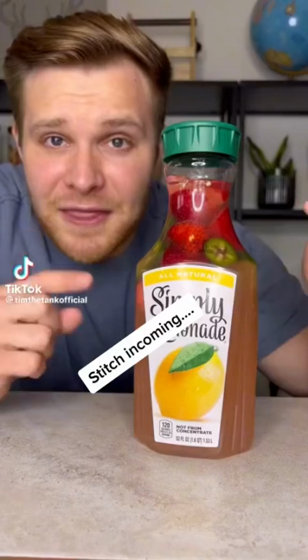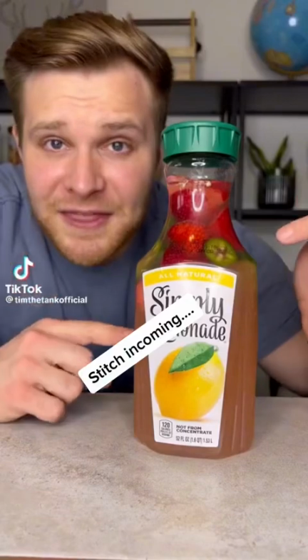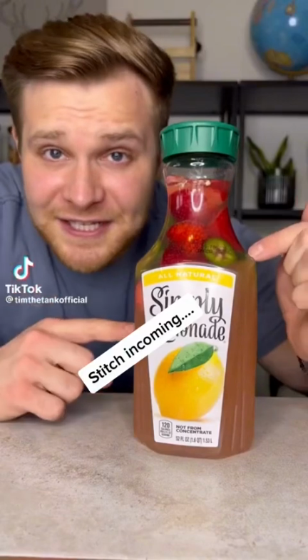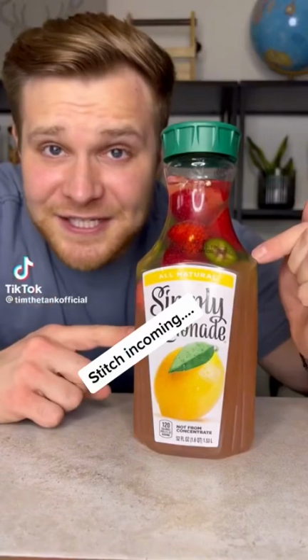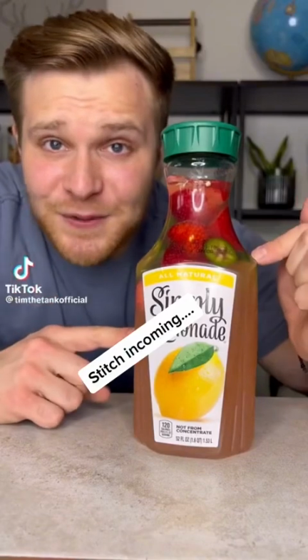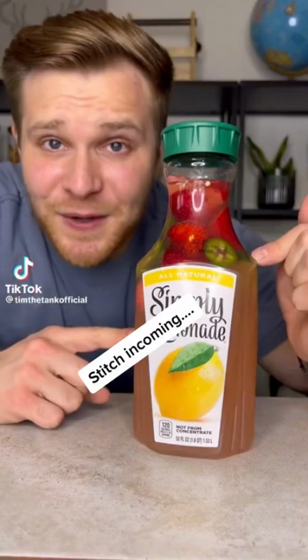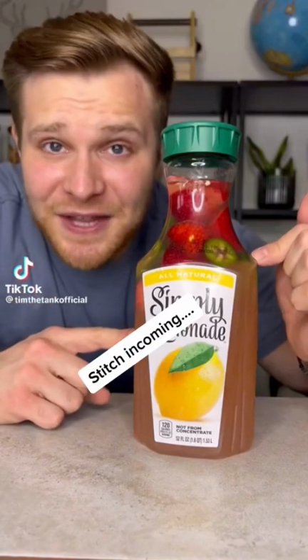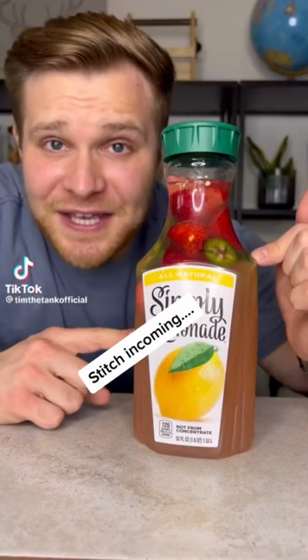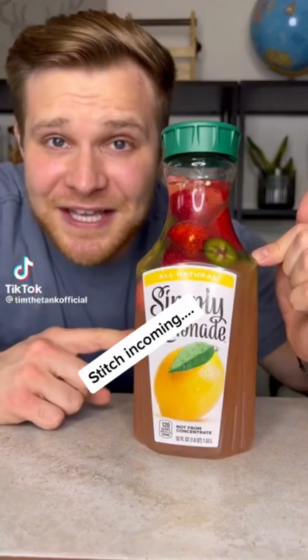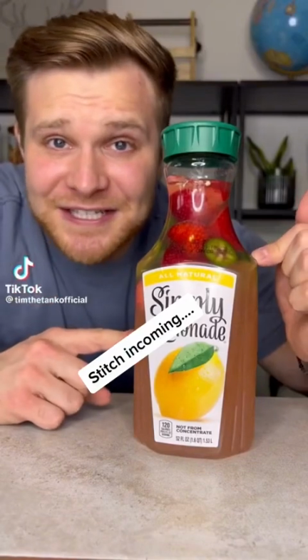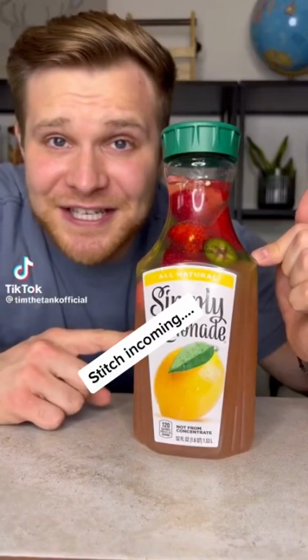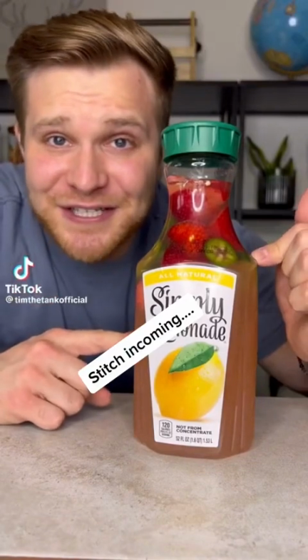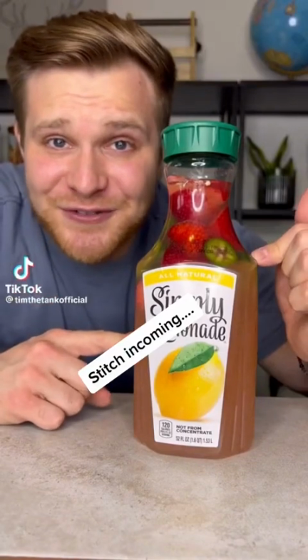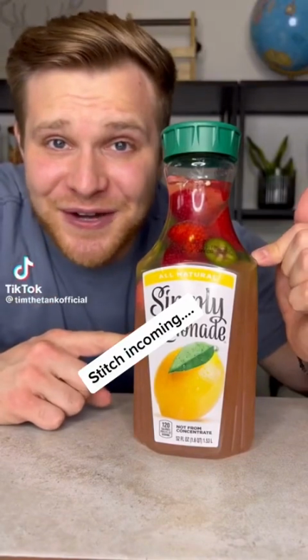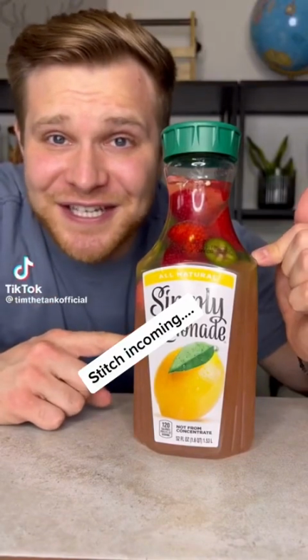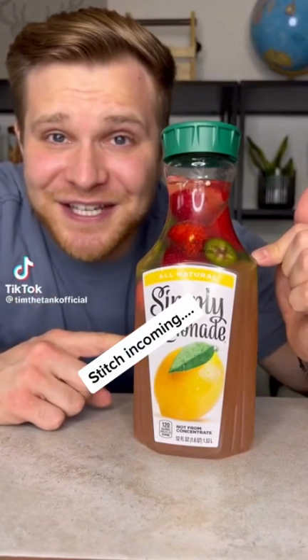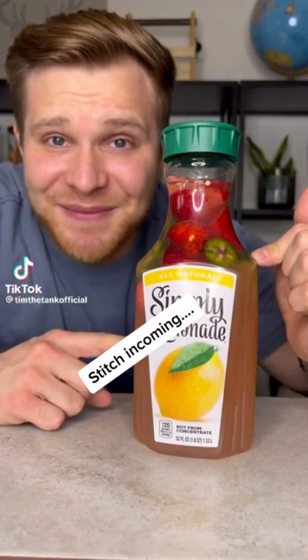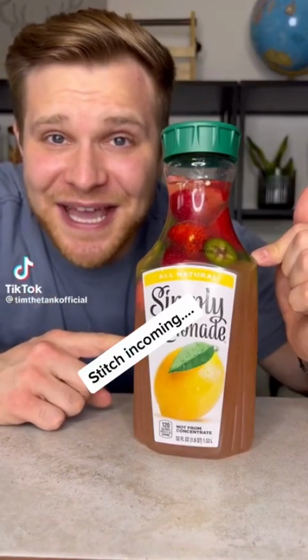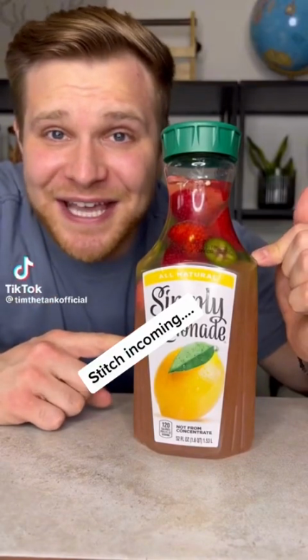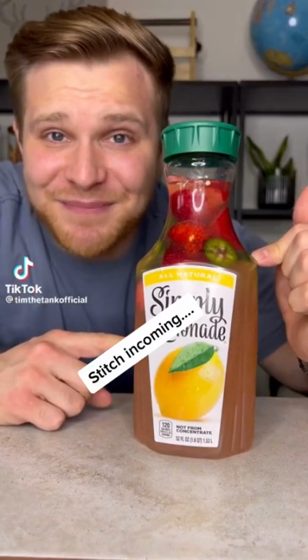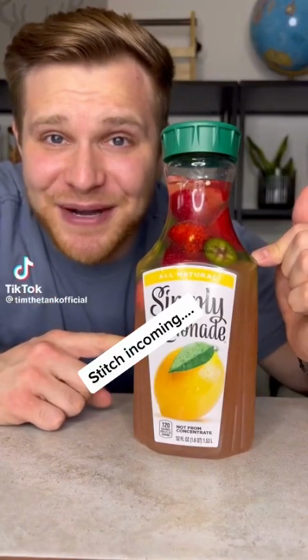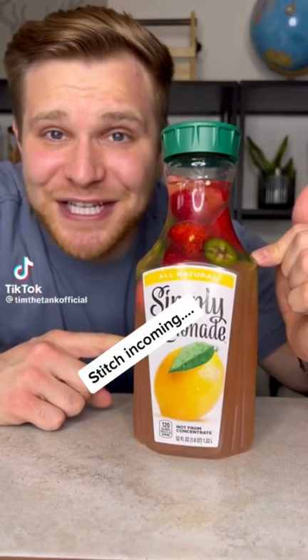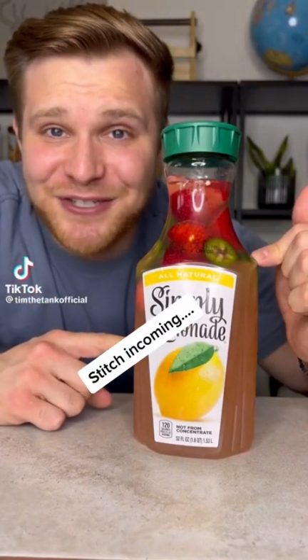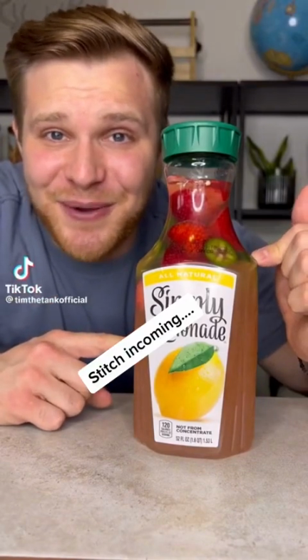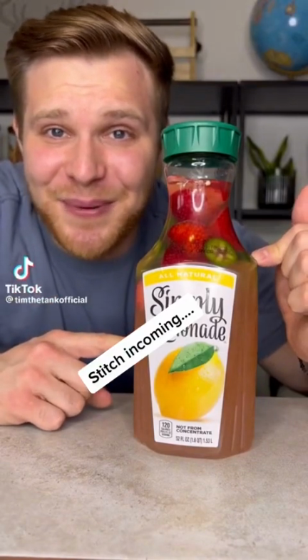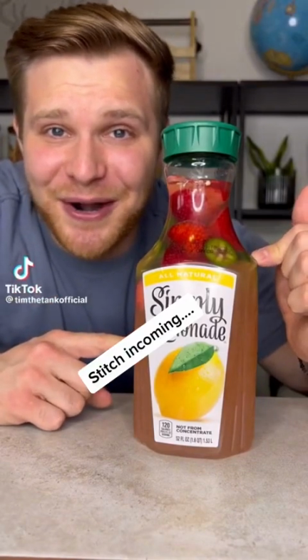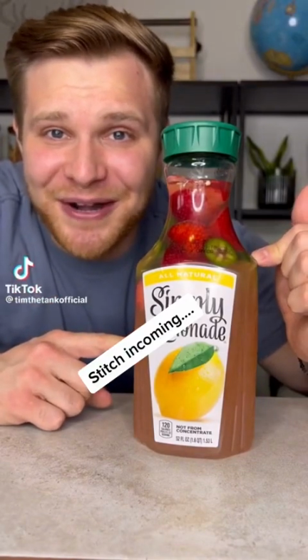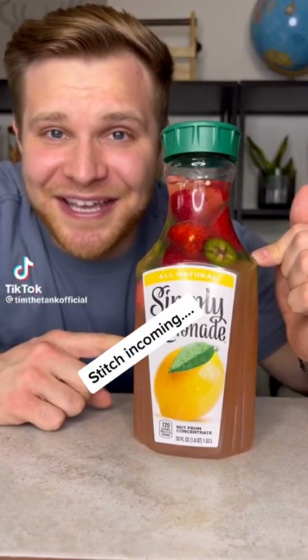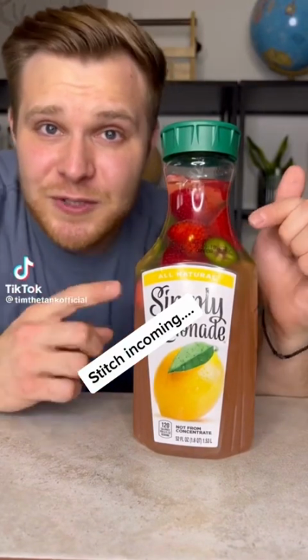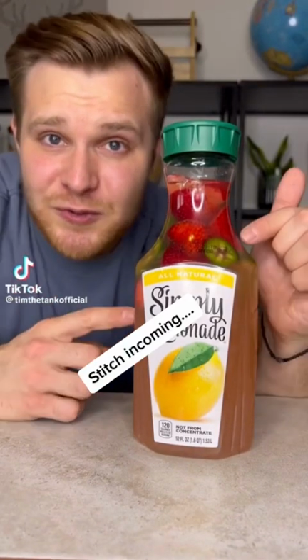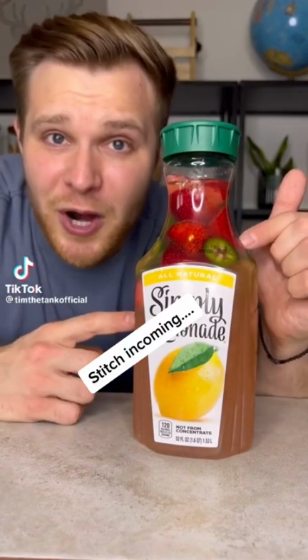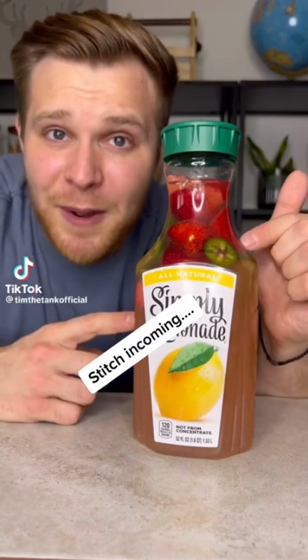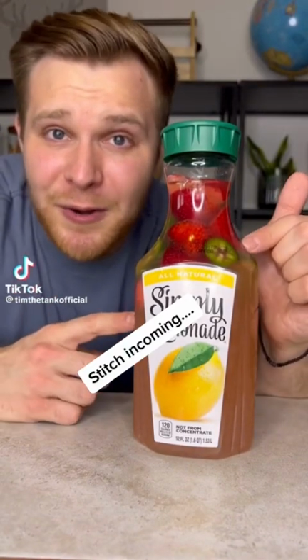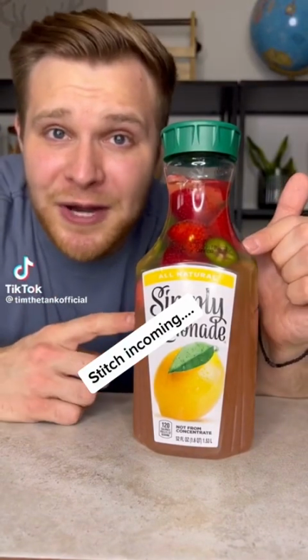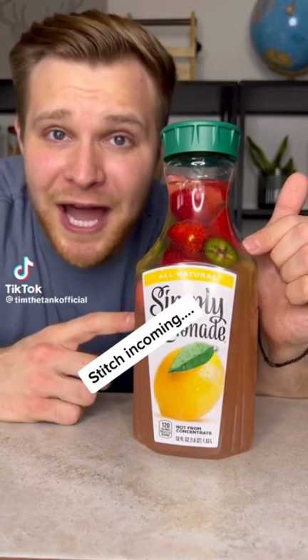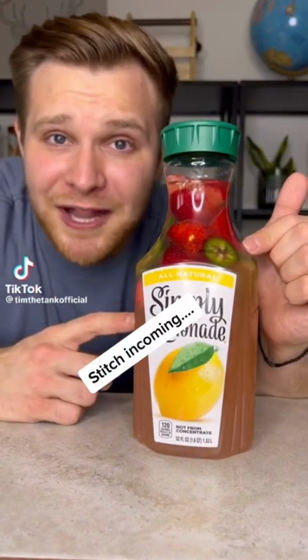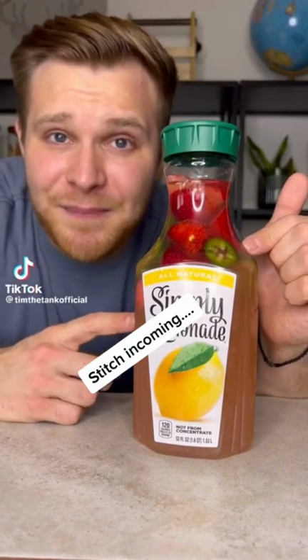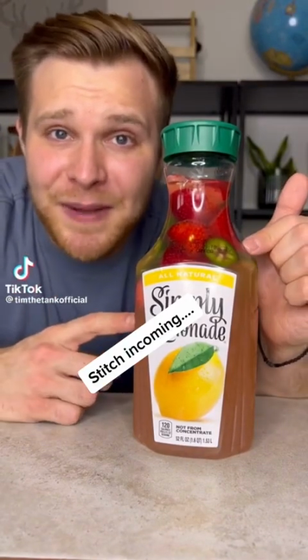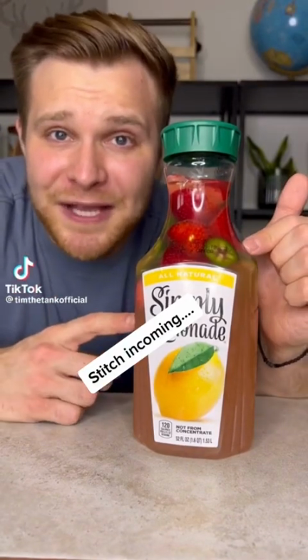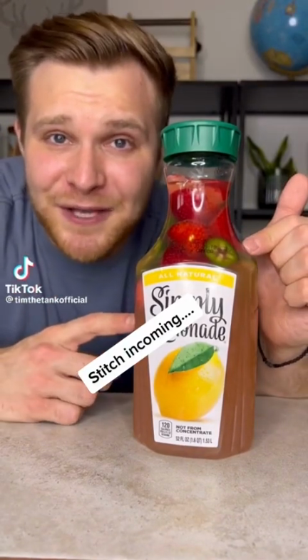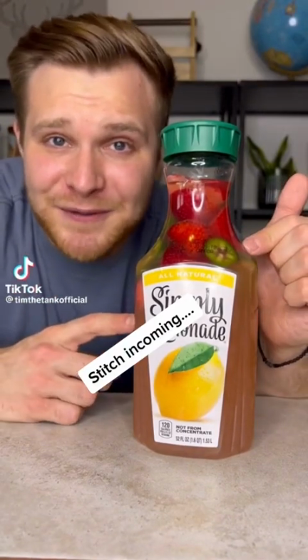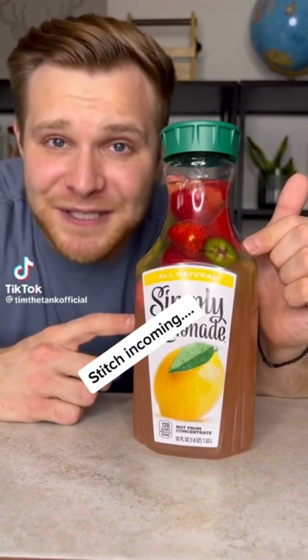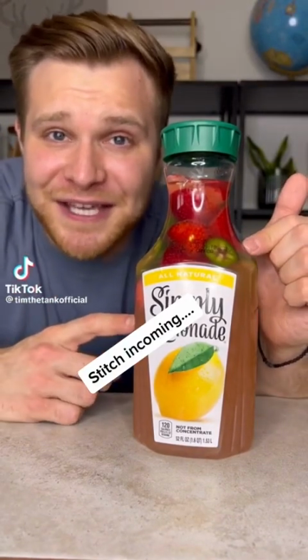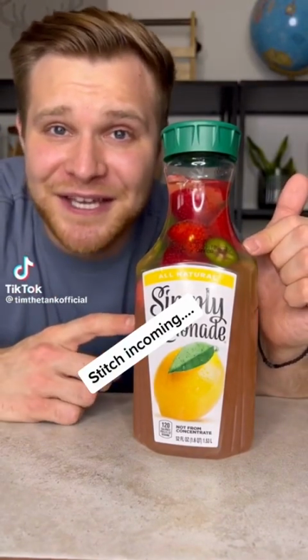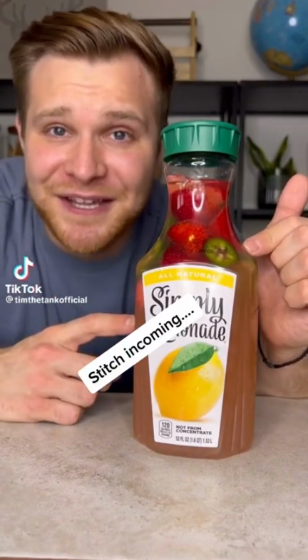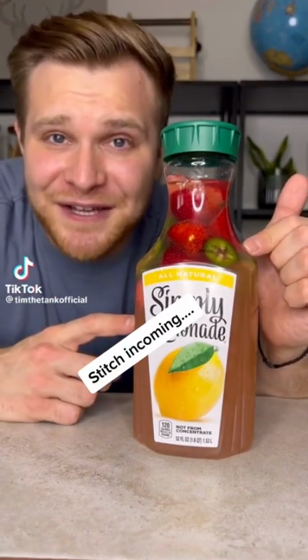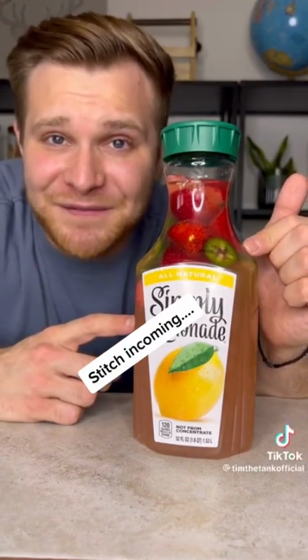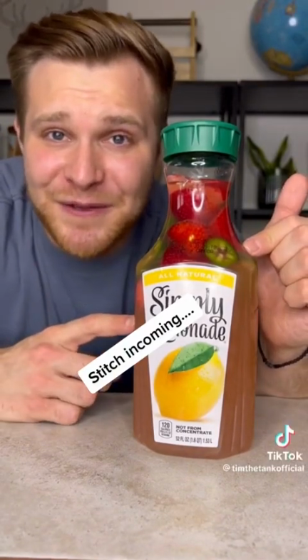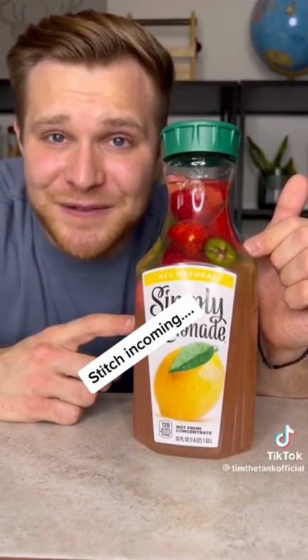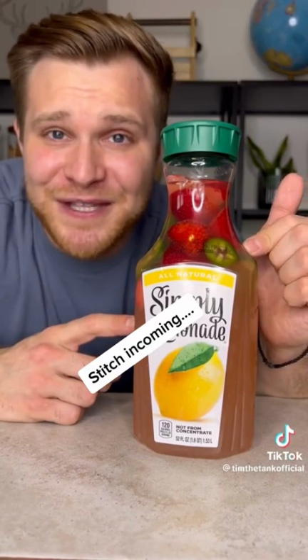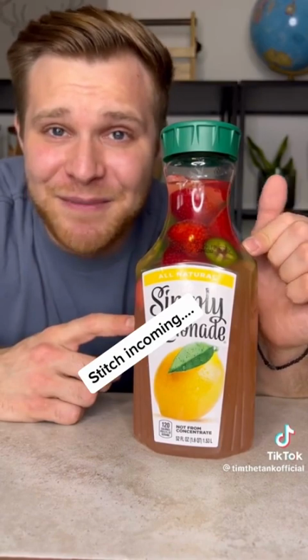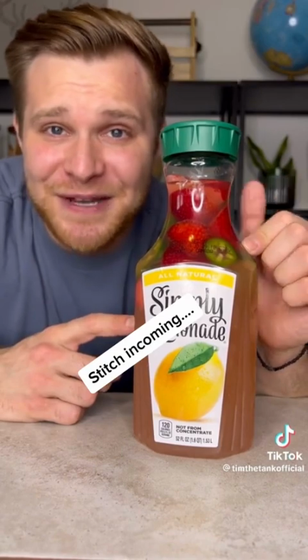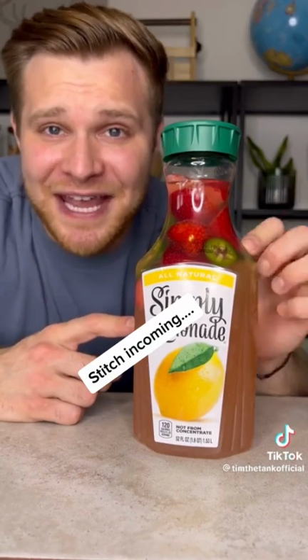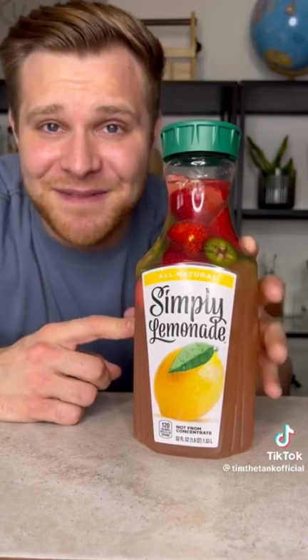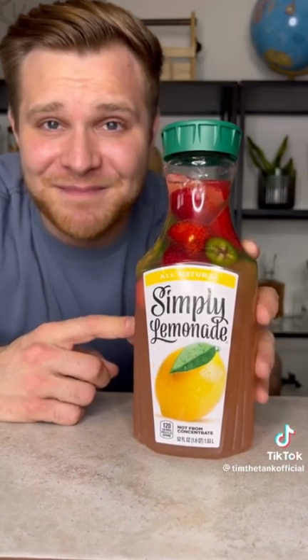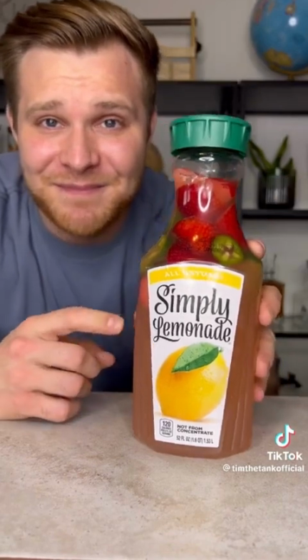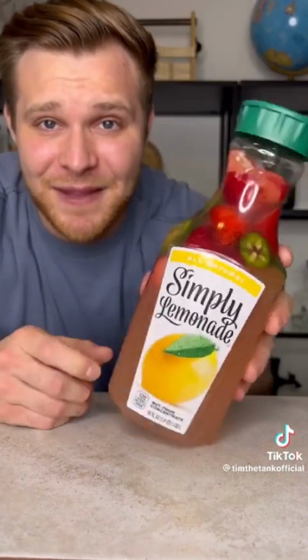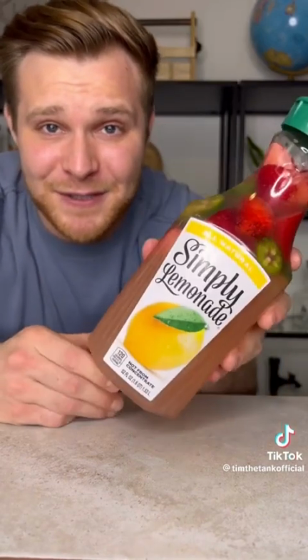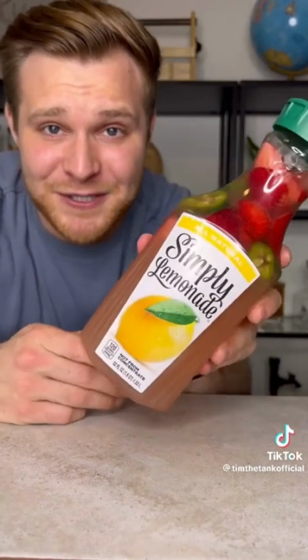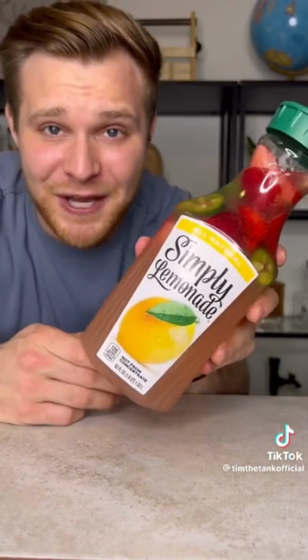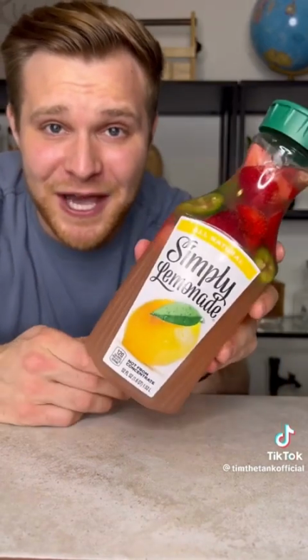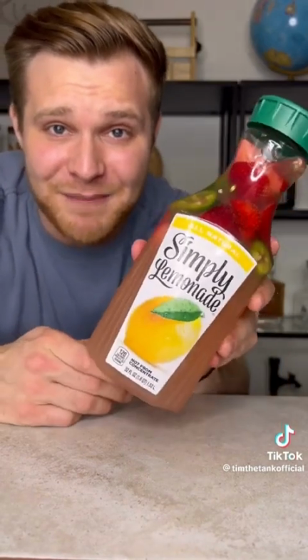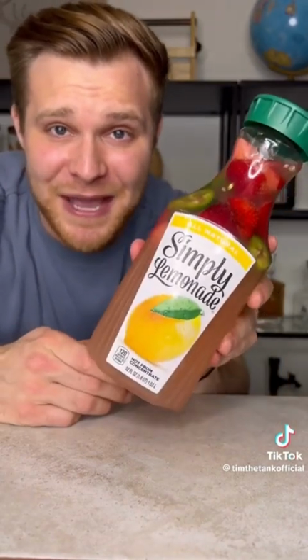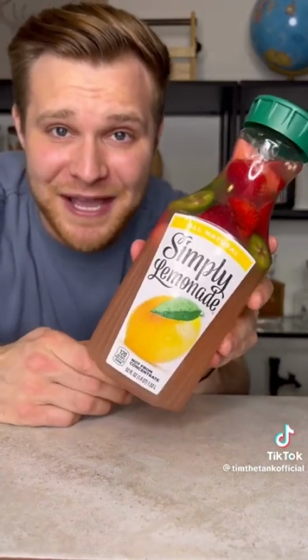This is one of the easiest drinks to make and bring to a party. Strawberry jalapeño tequila infused lemonade. Let me show you how to make it.